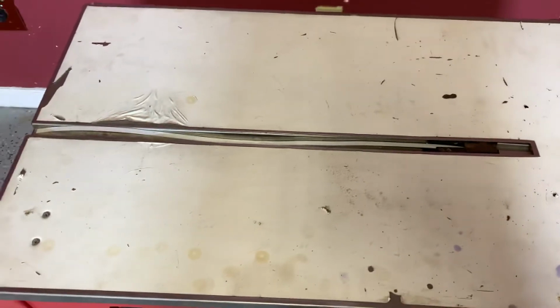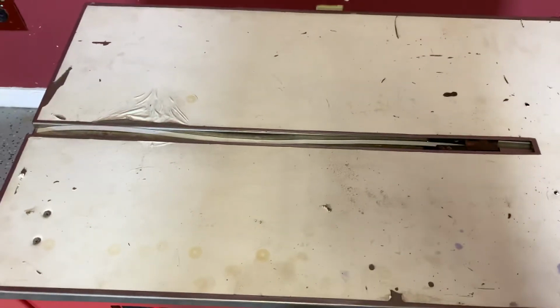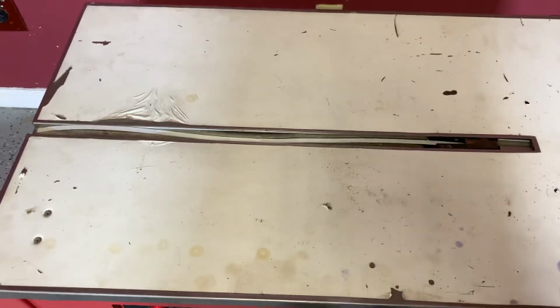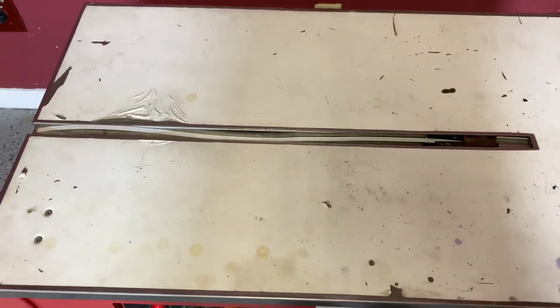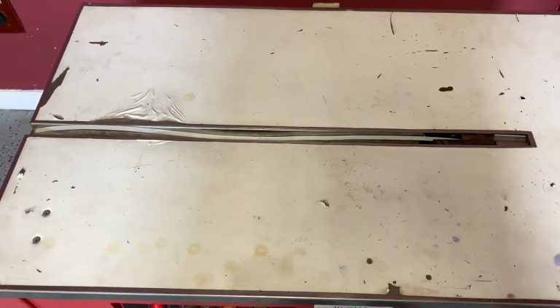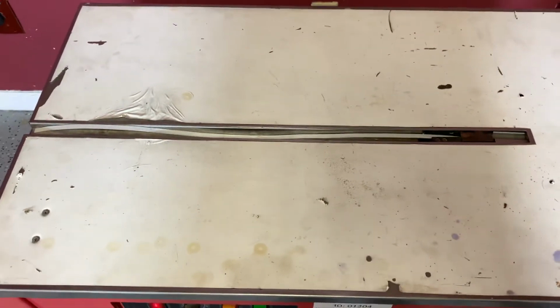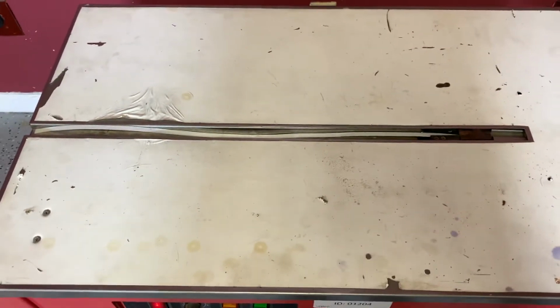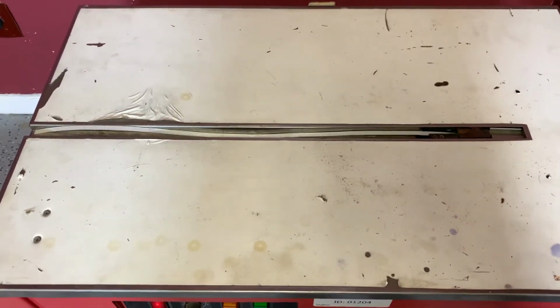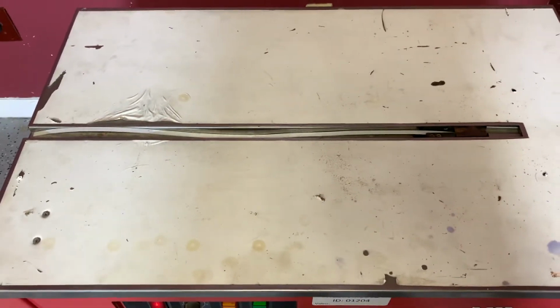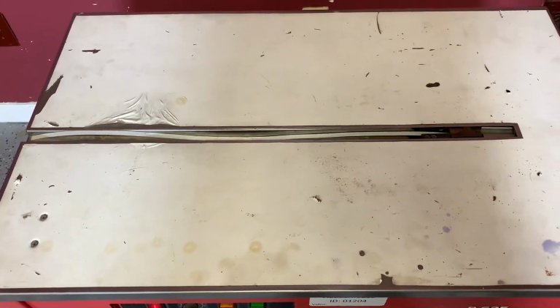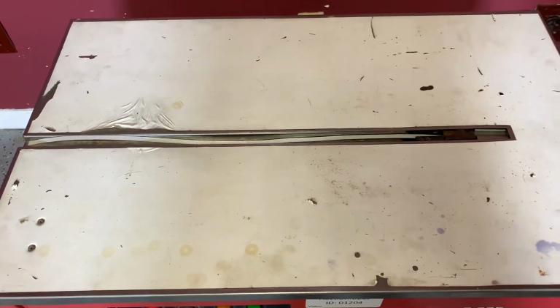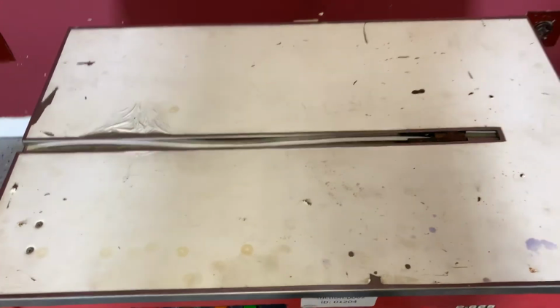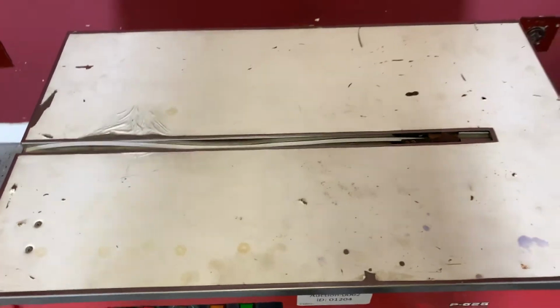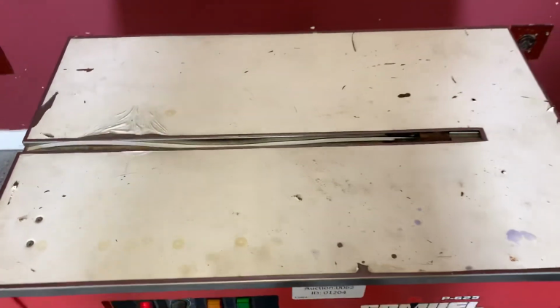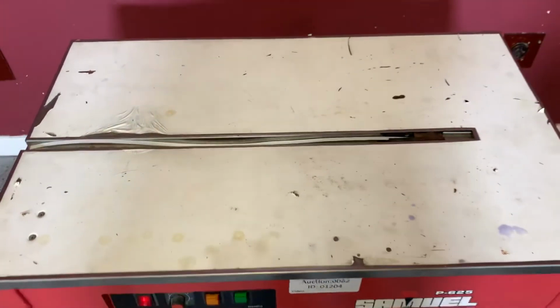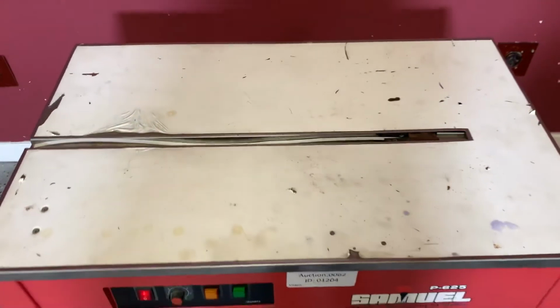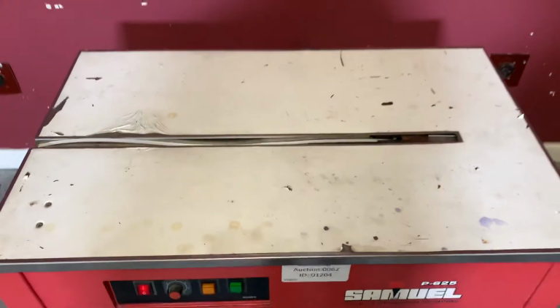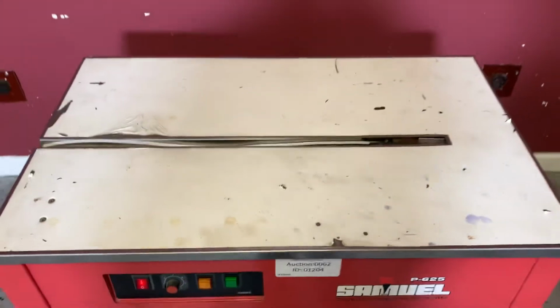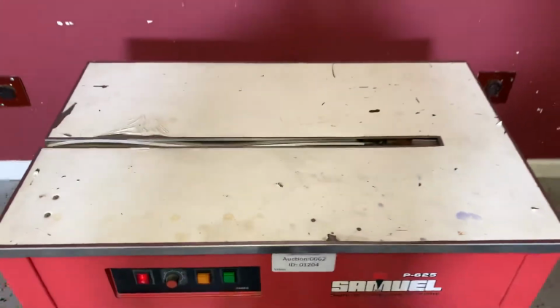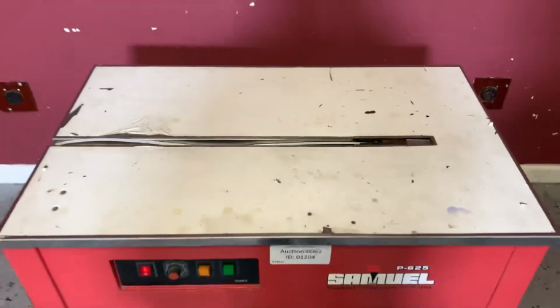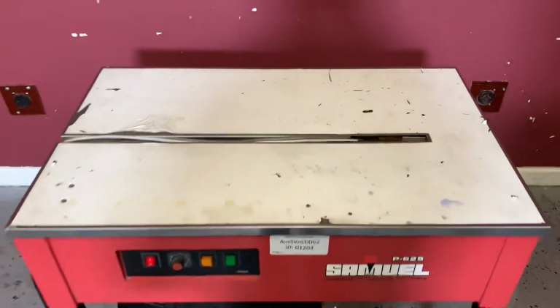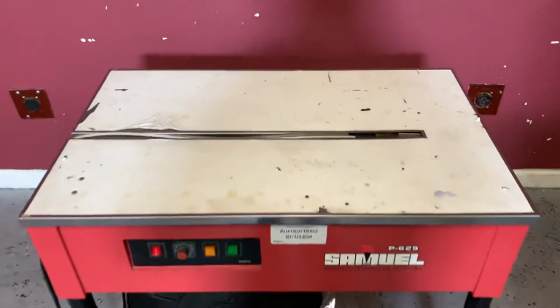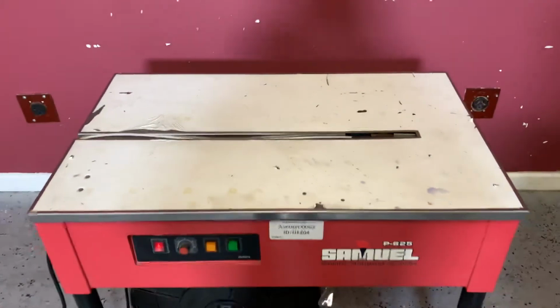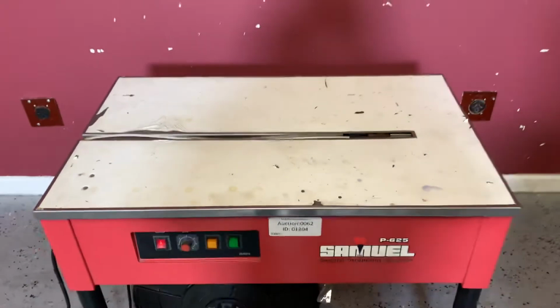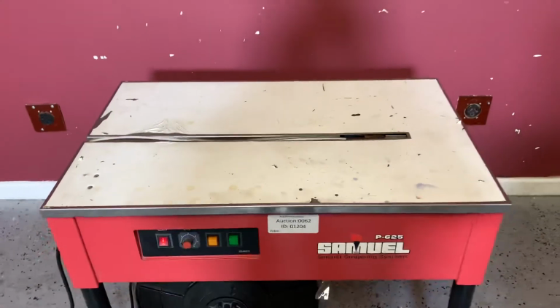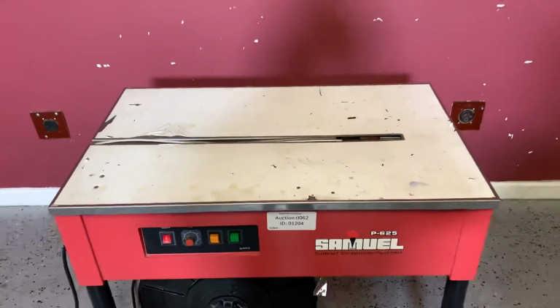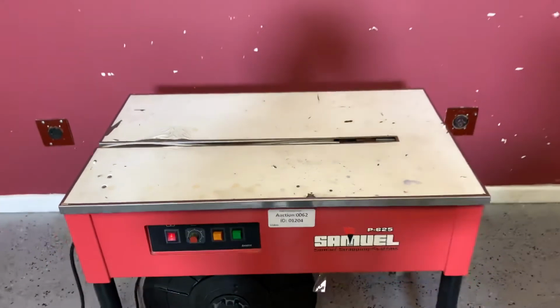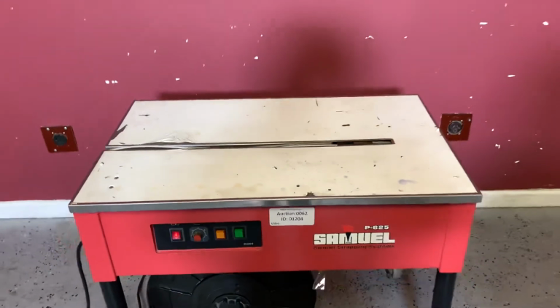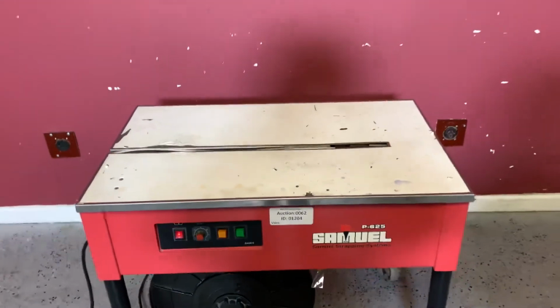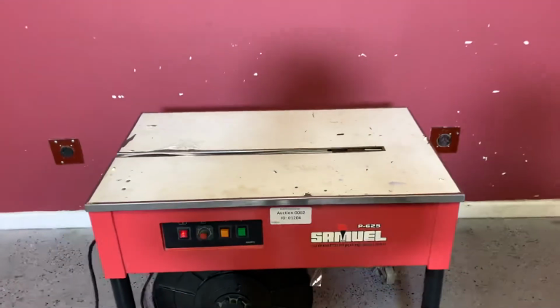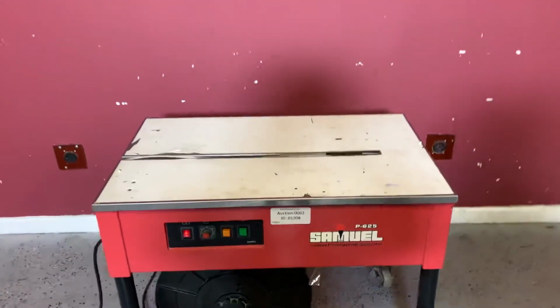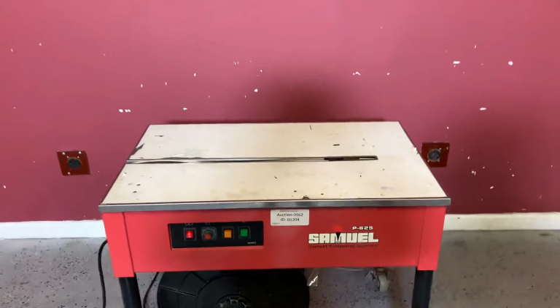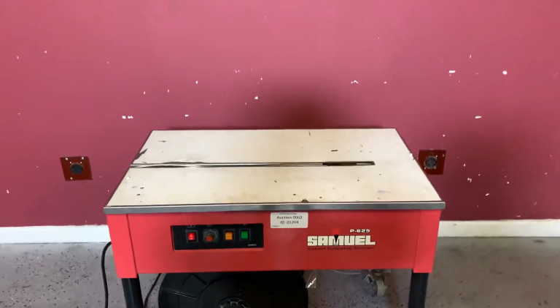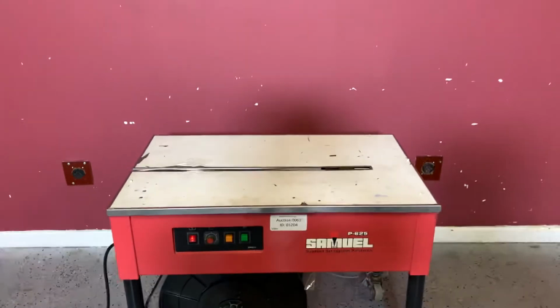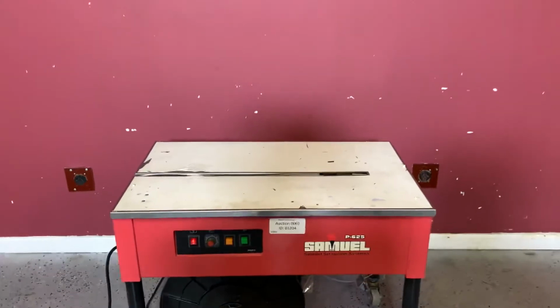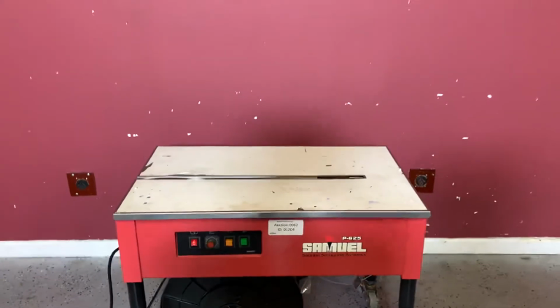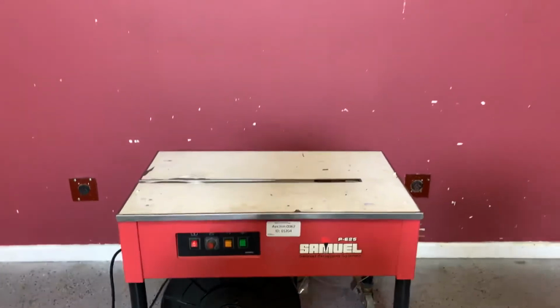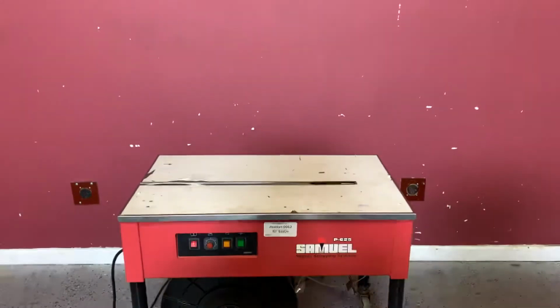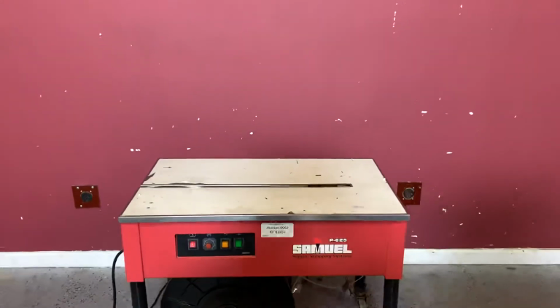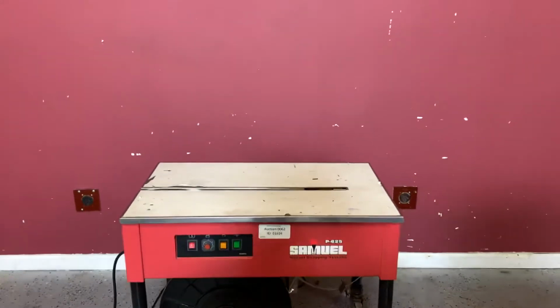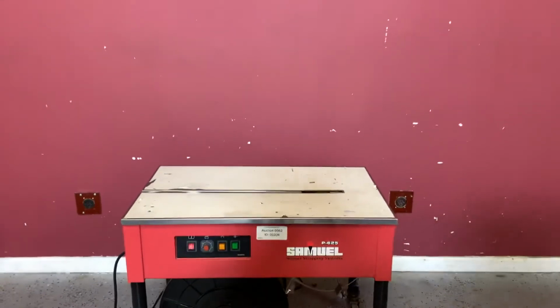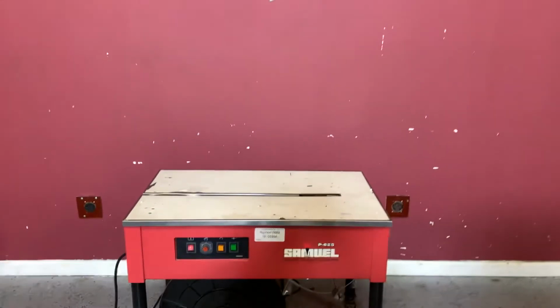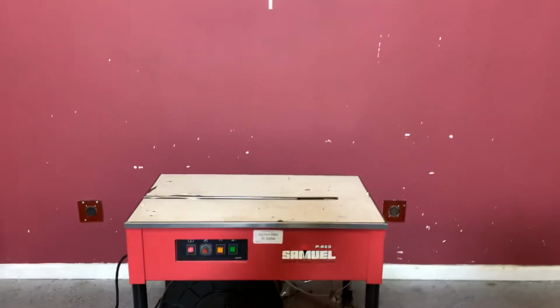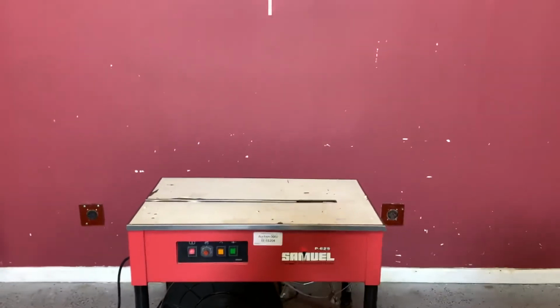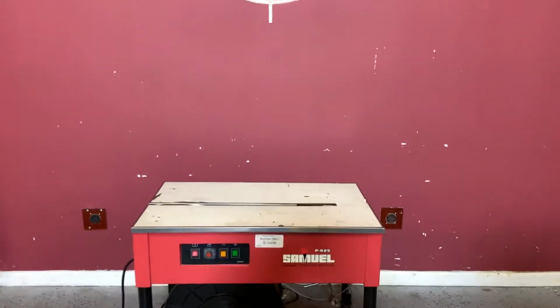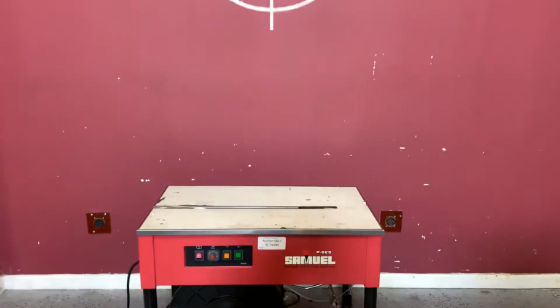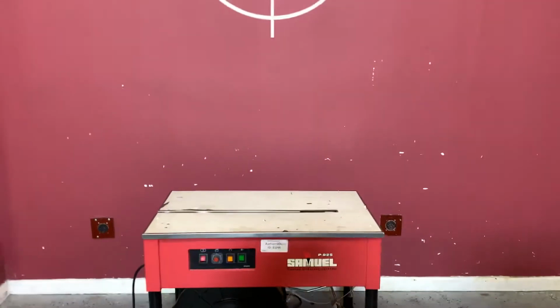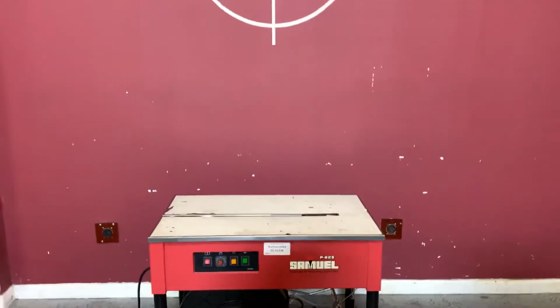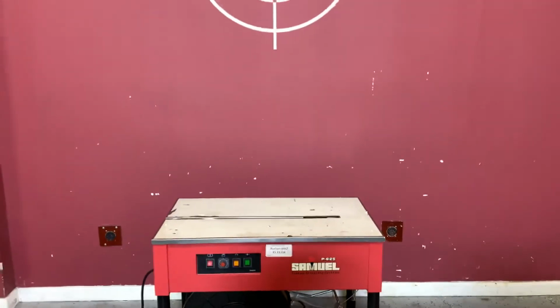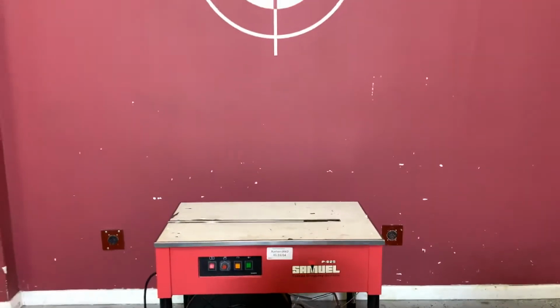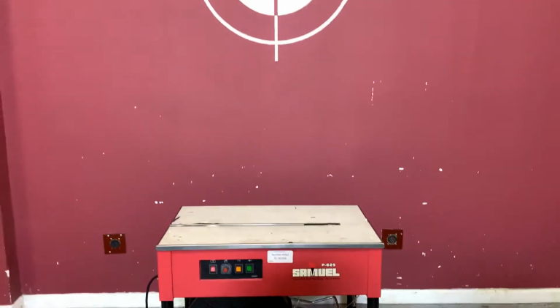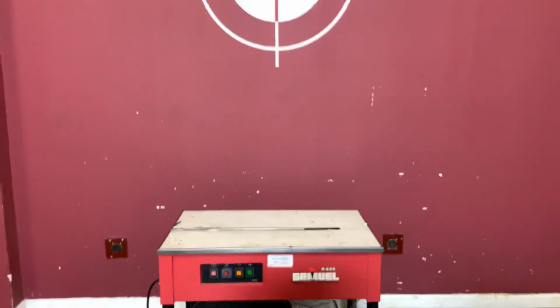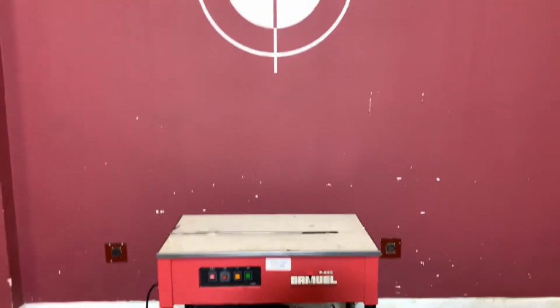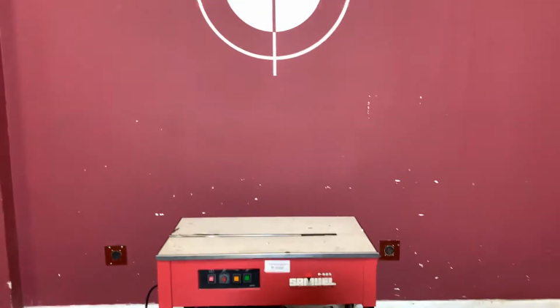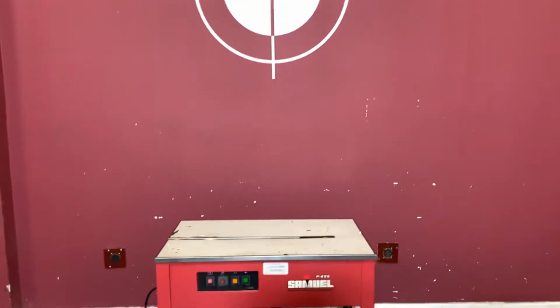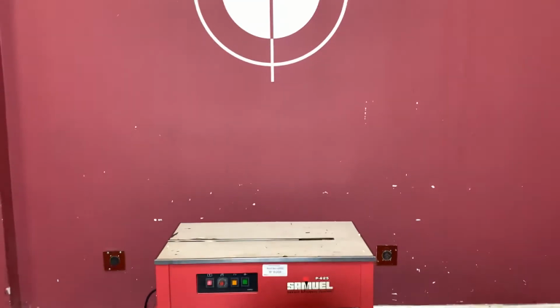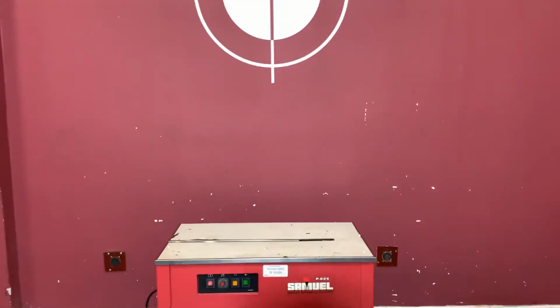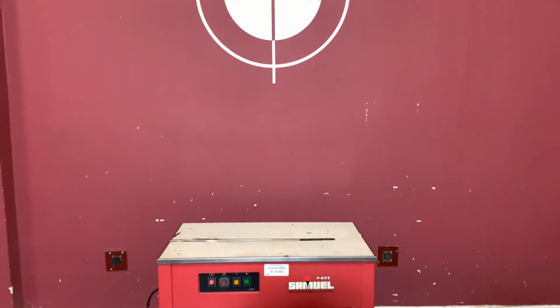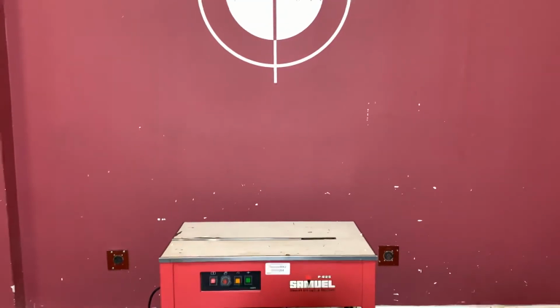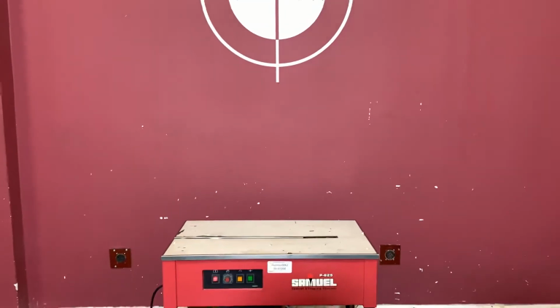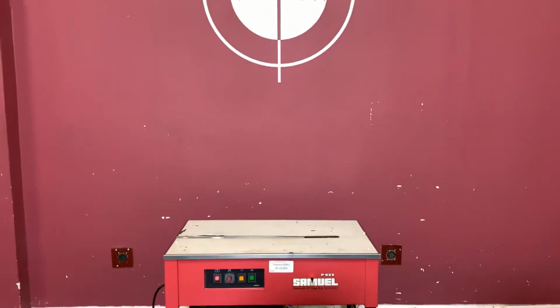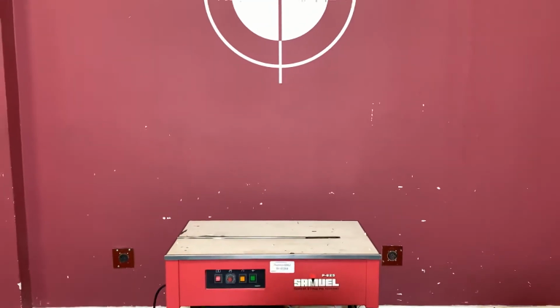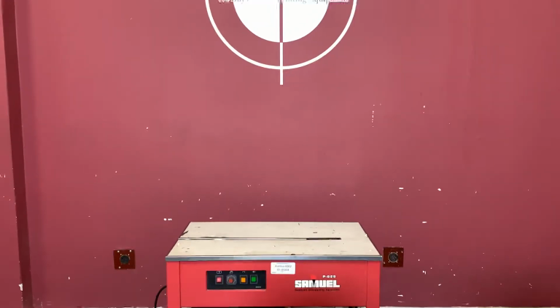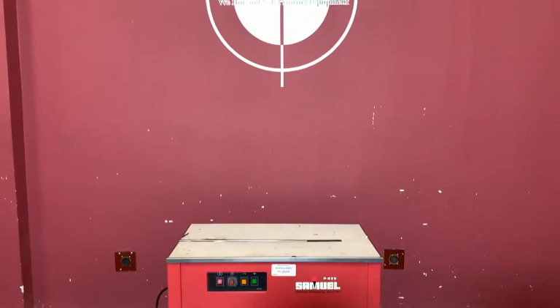So again, up for auction is the P625 Samuel strapping machine.